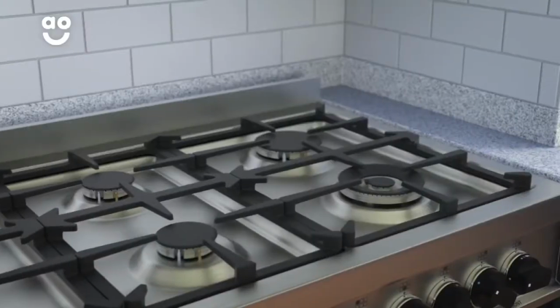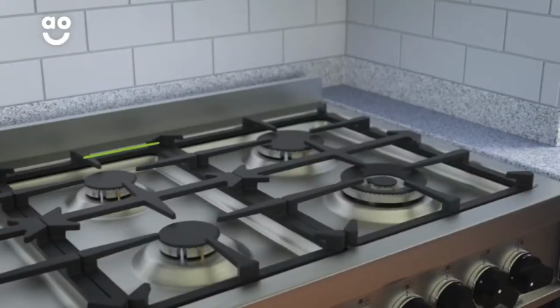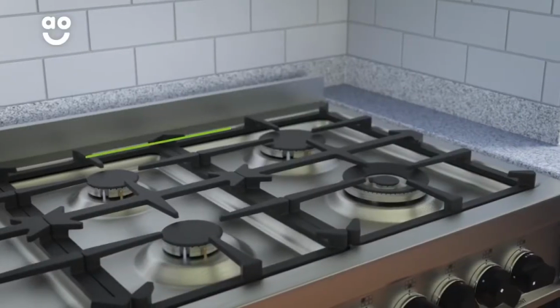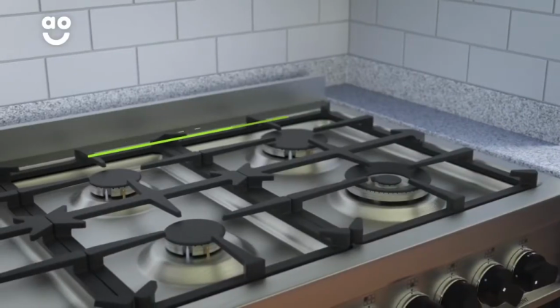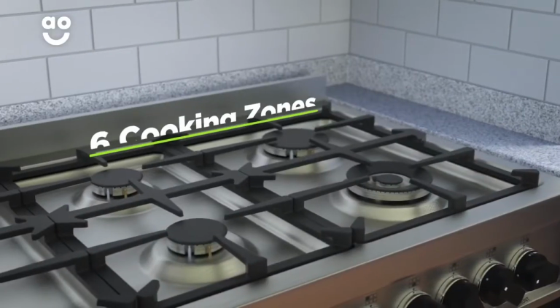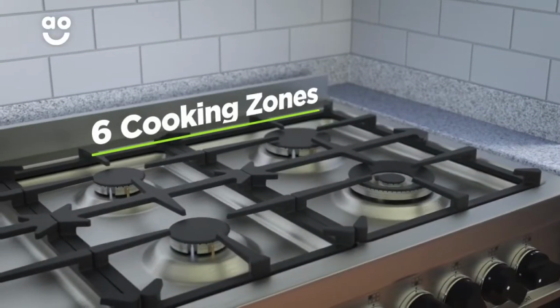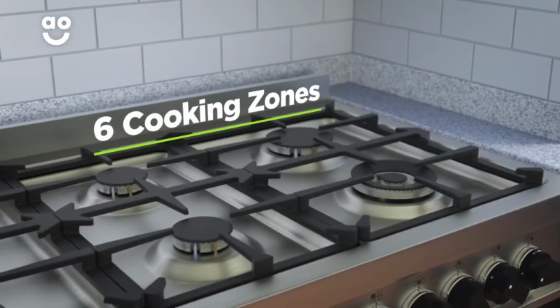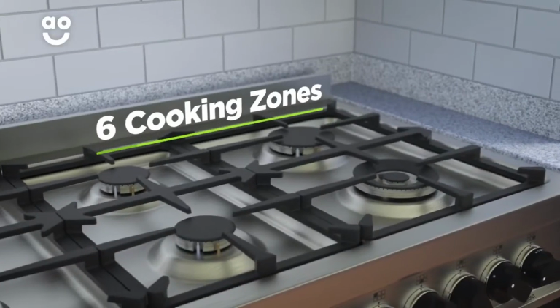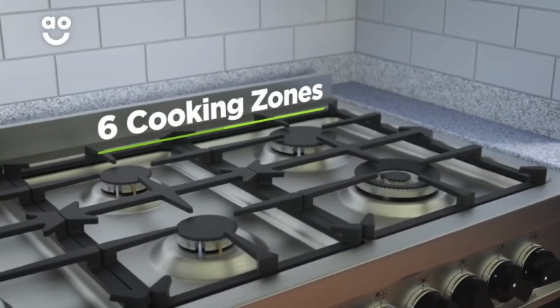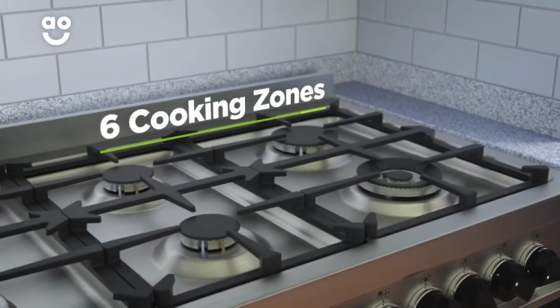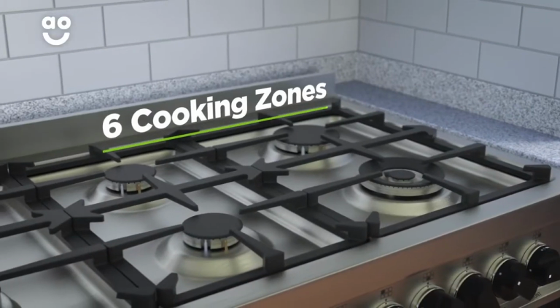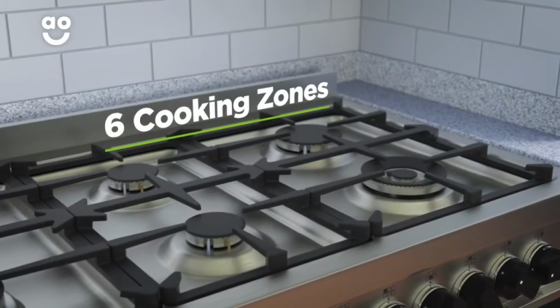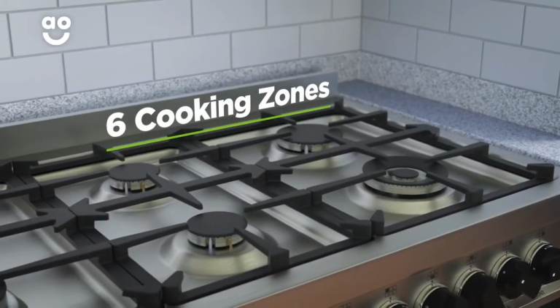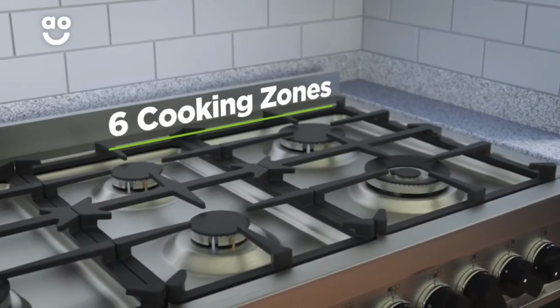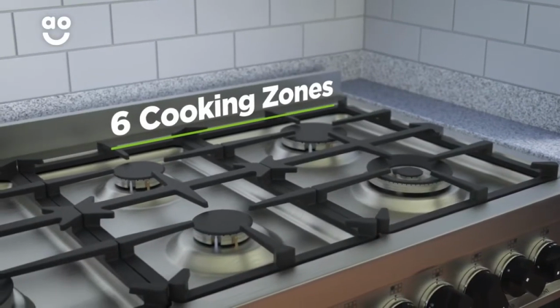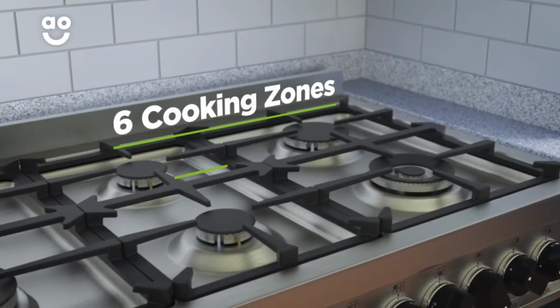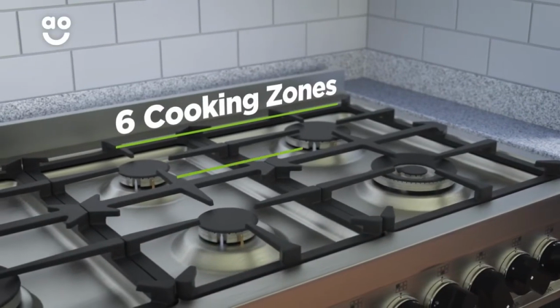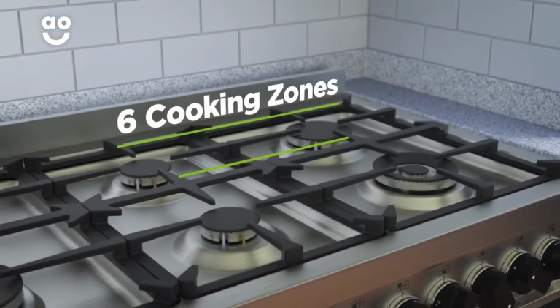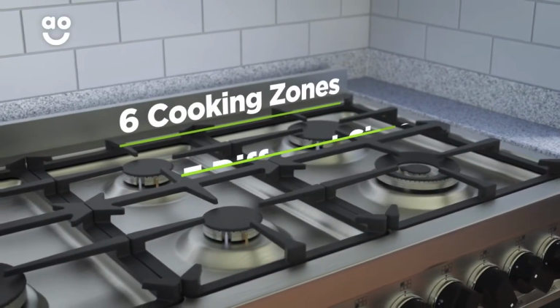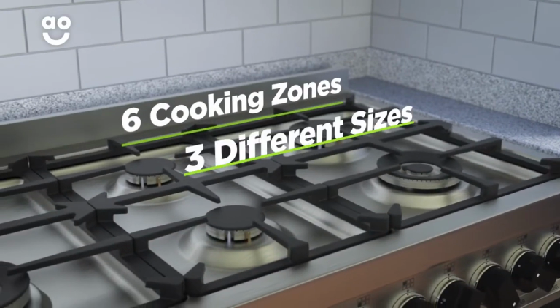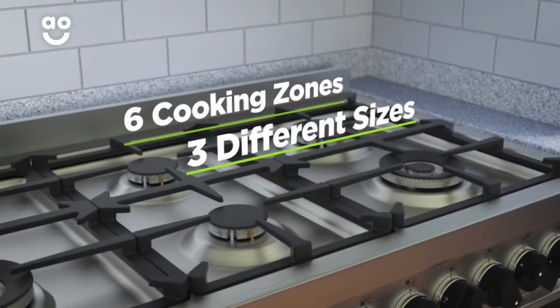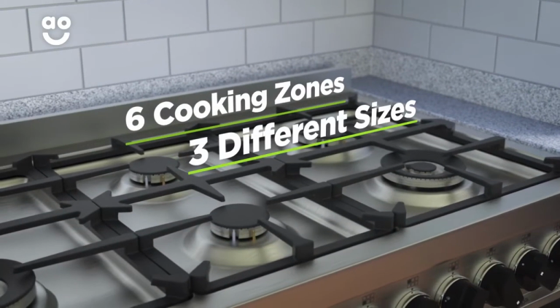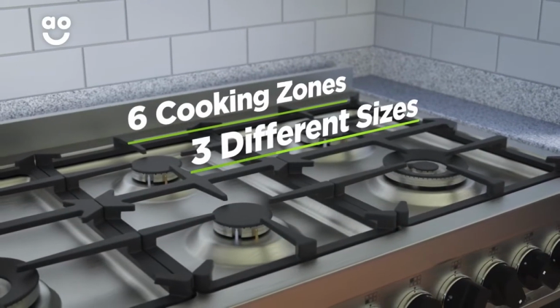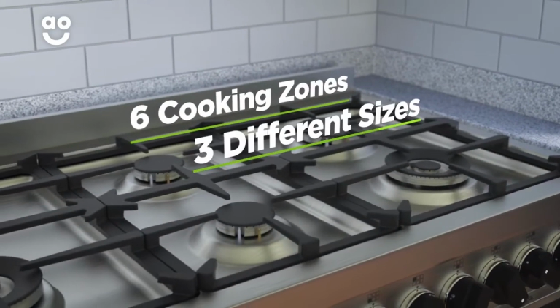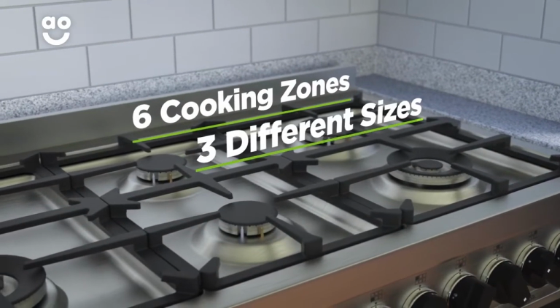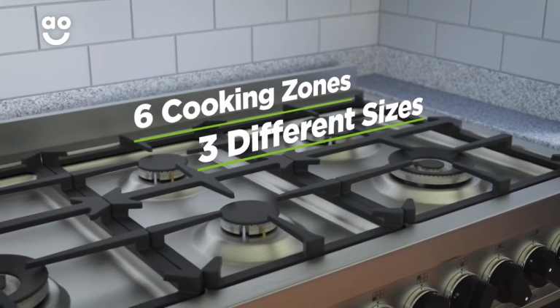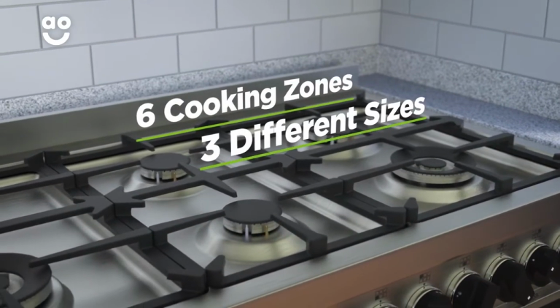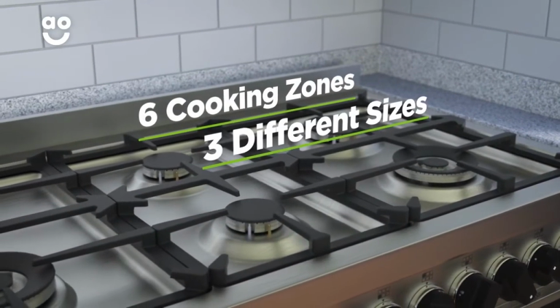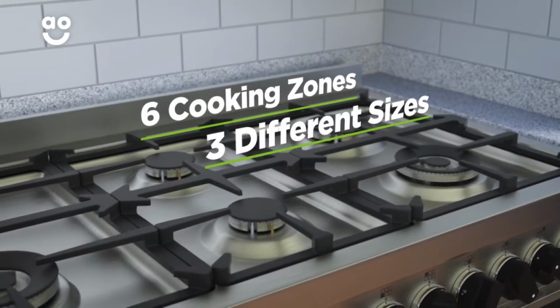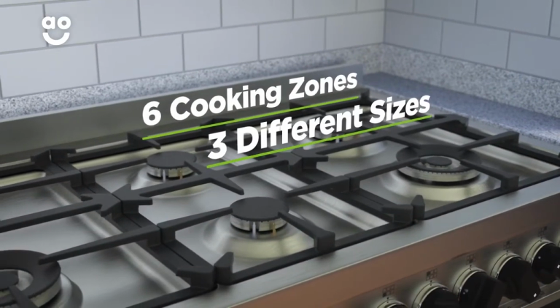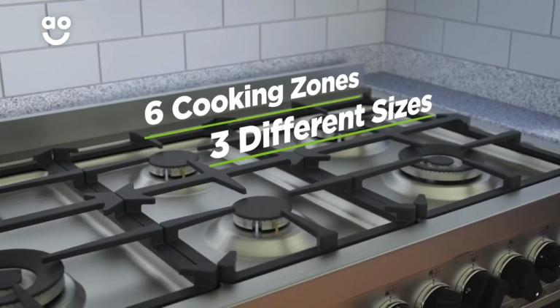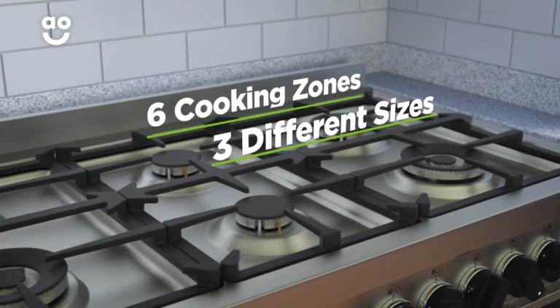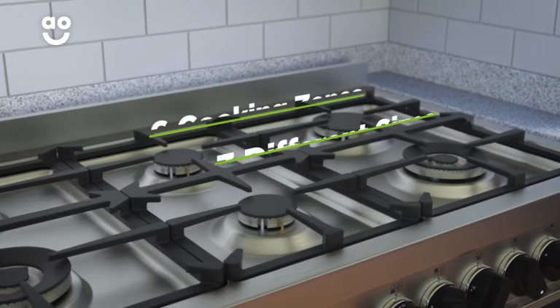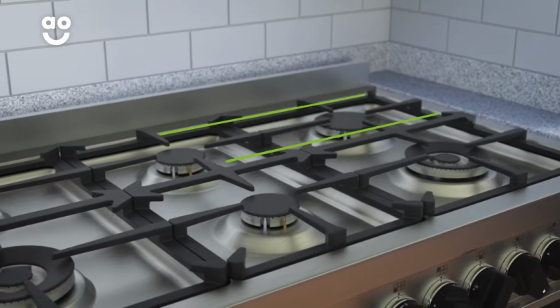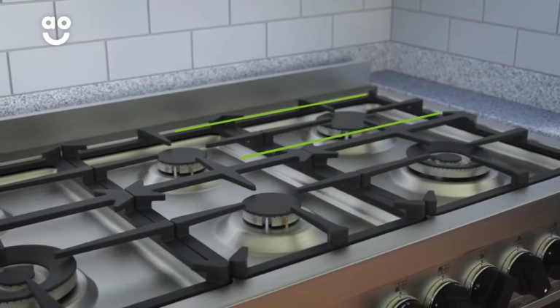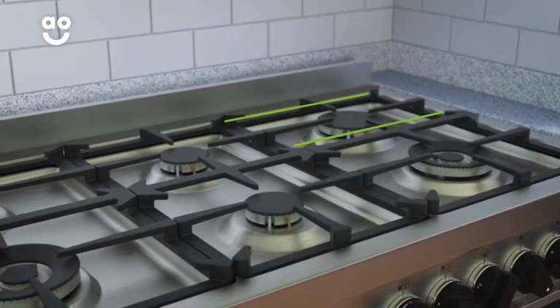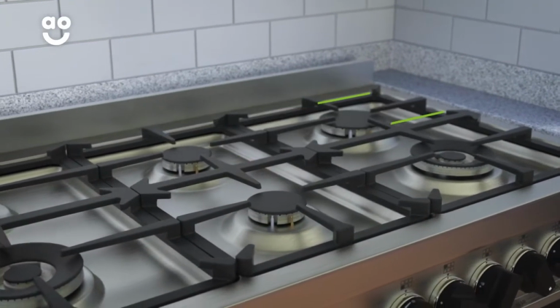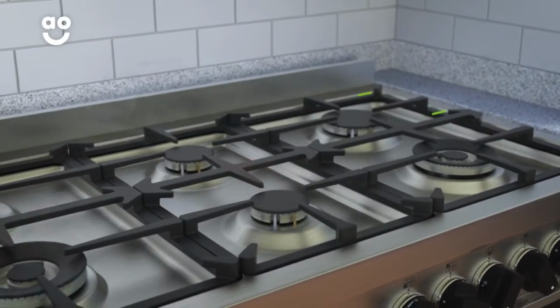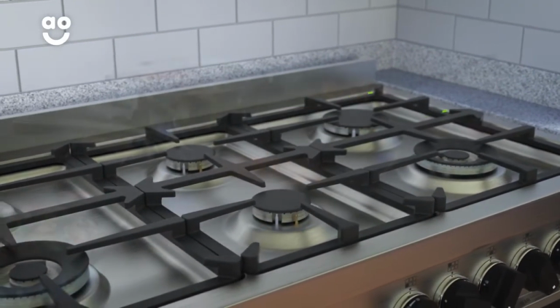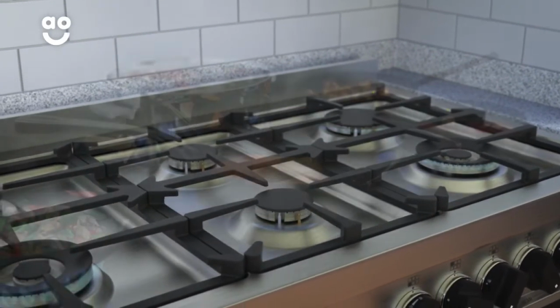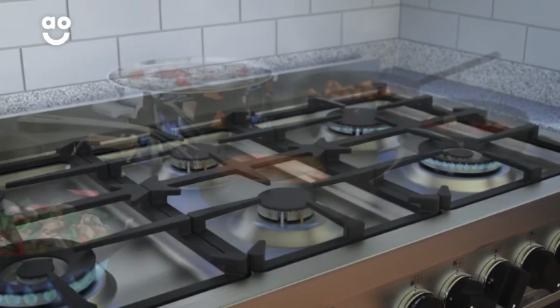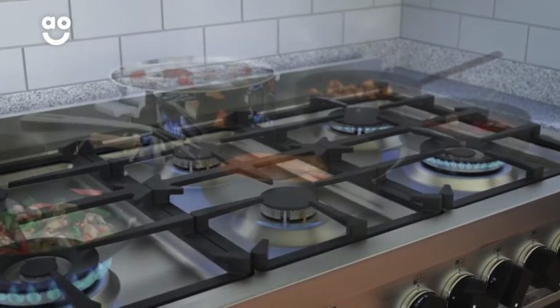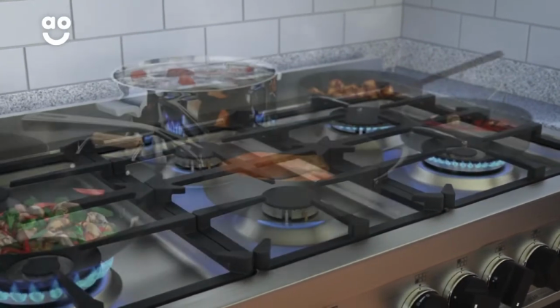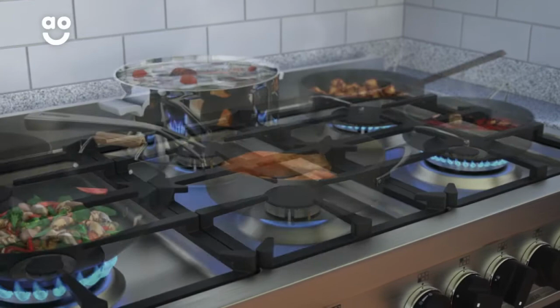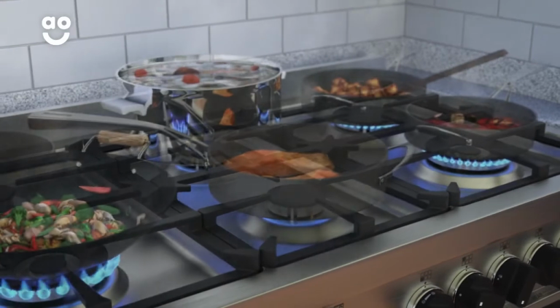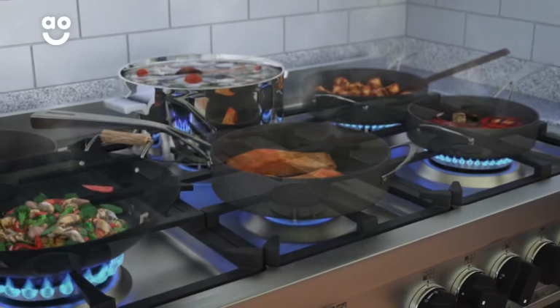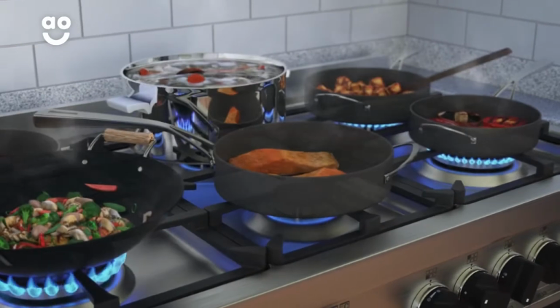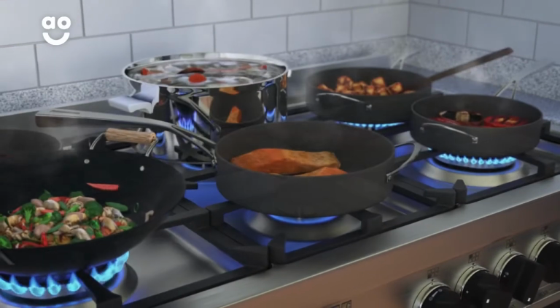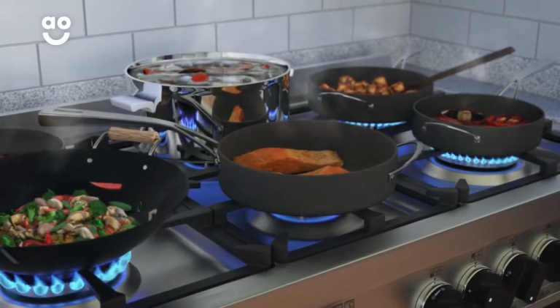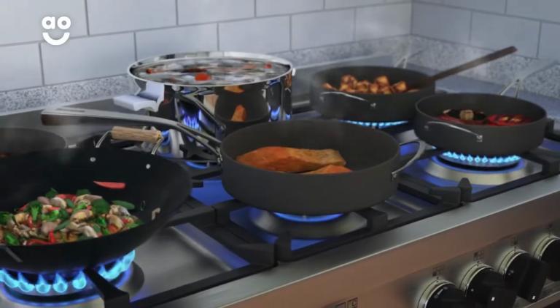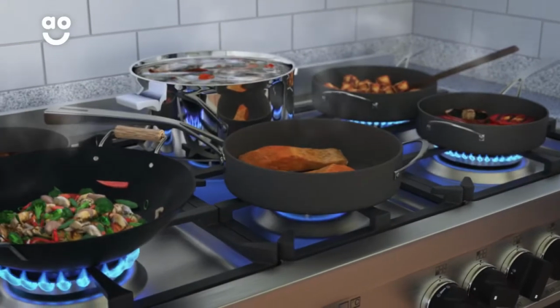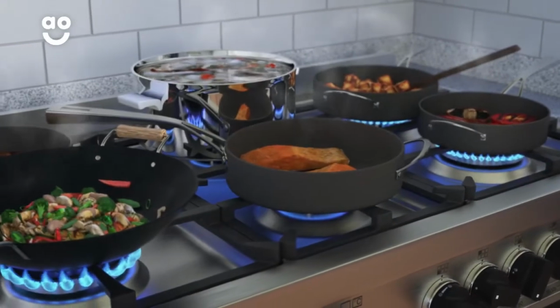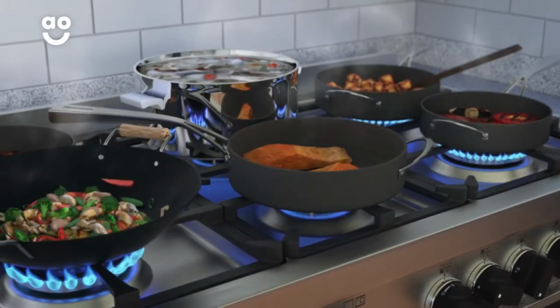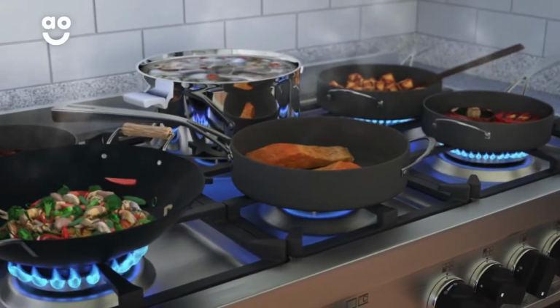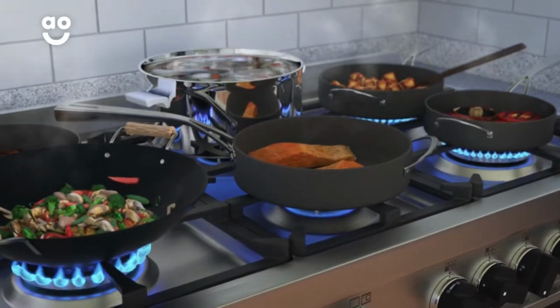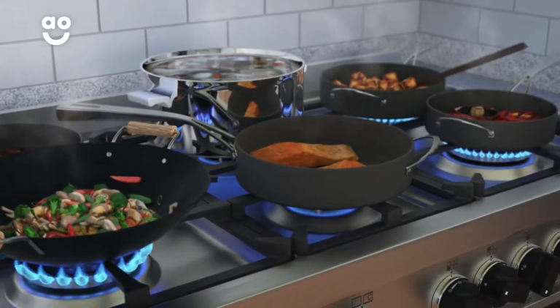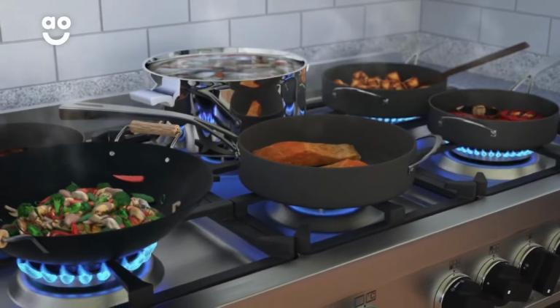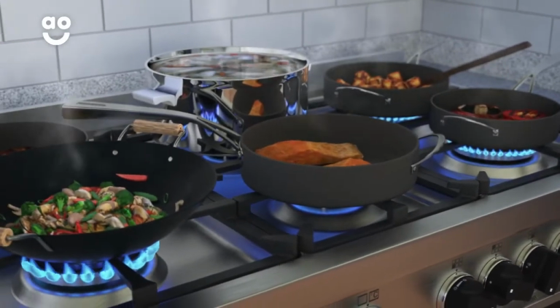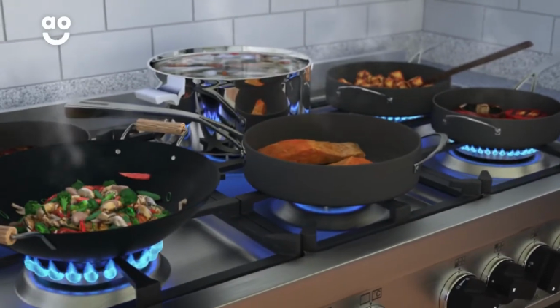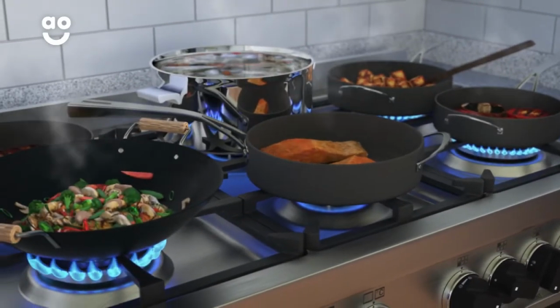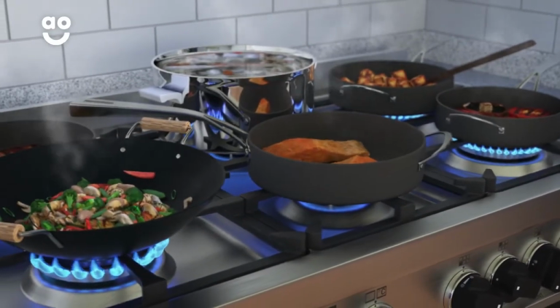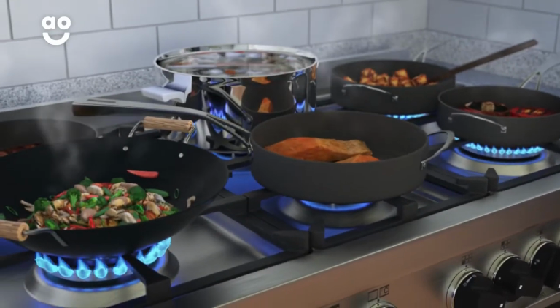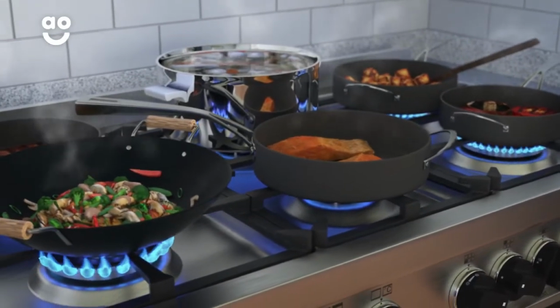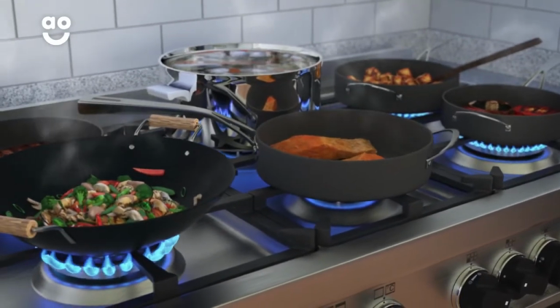There are six zones on the hob ranging from three different sizes, so it's perfect if you like to cook lots of different dishes at the same time.